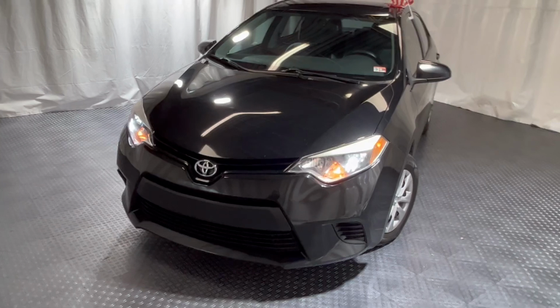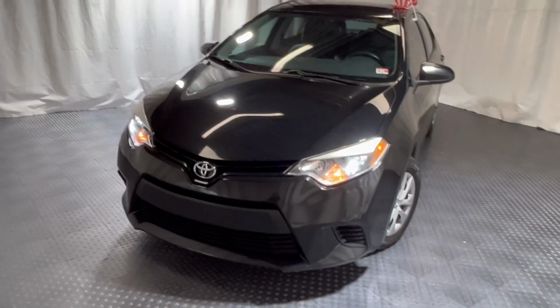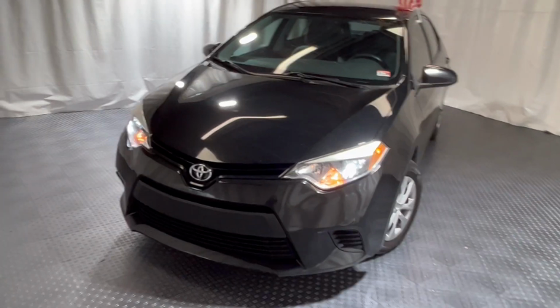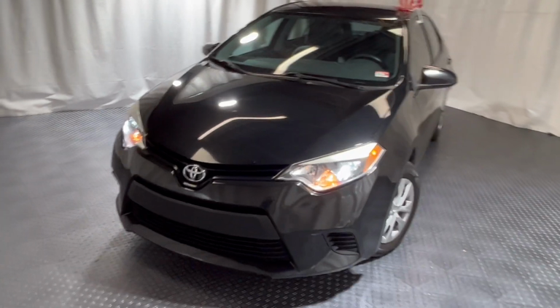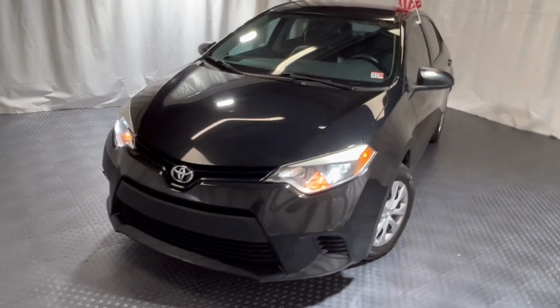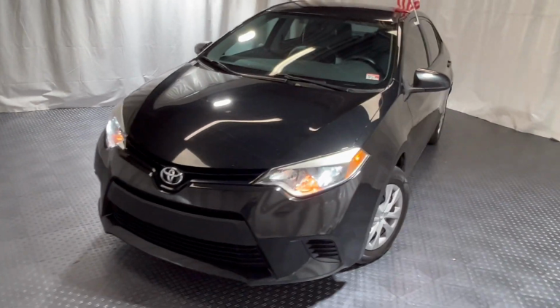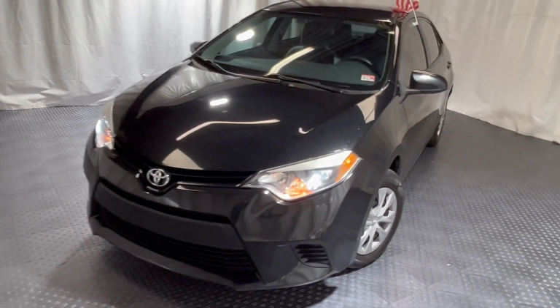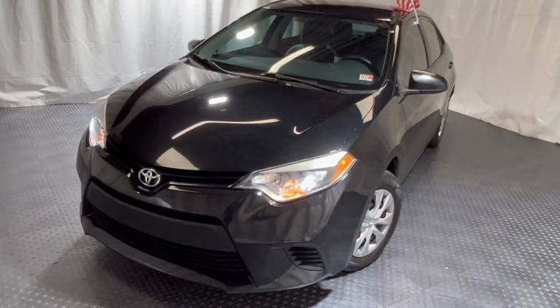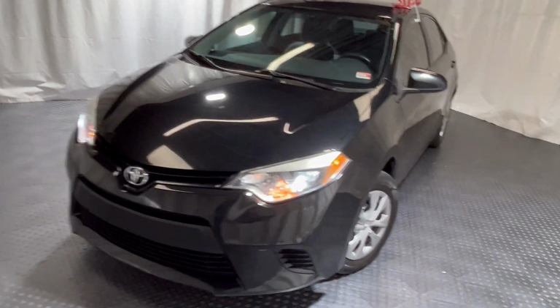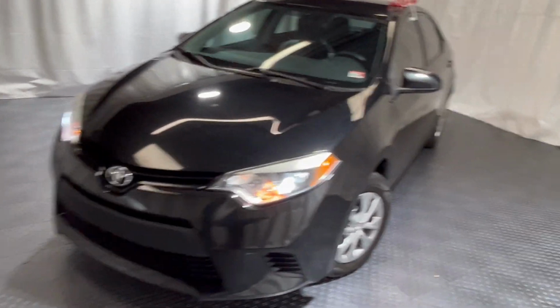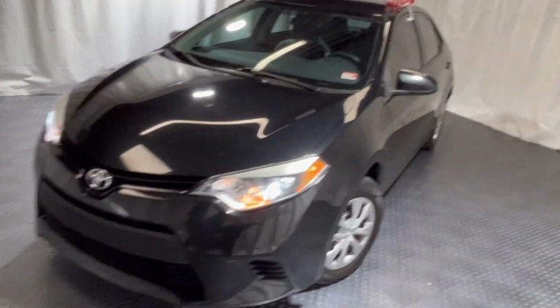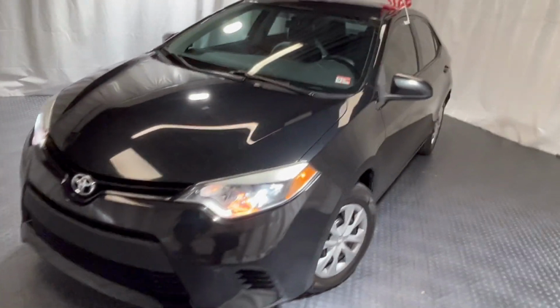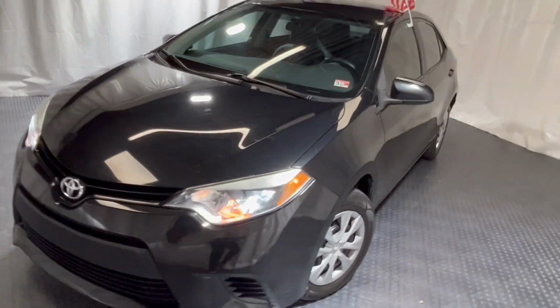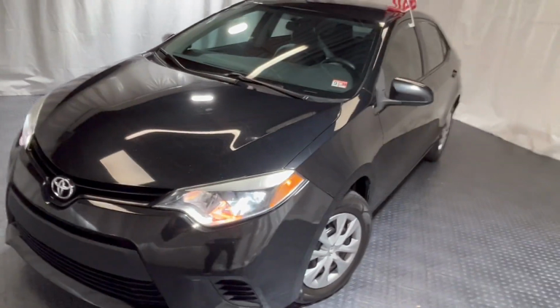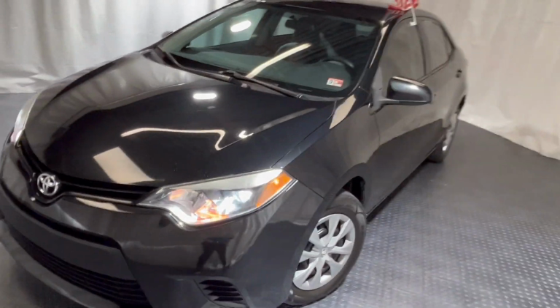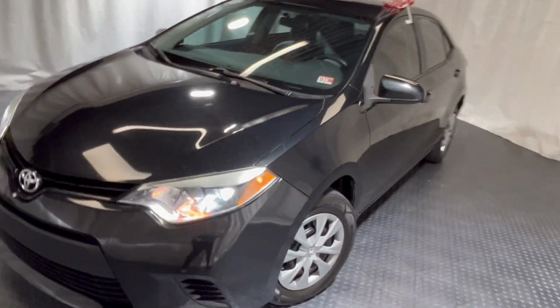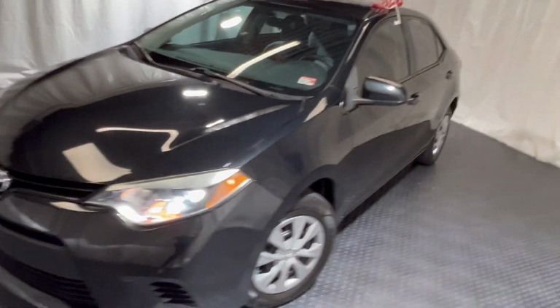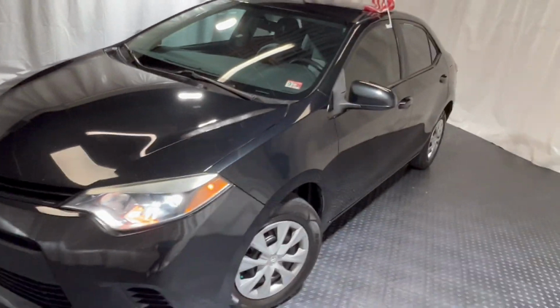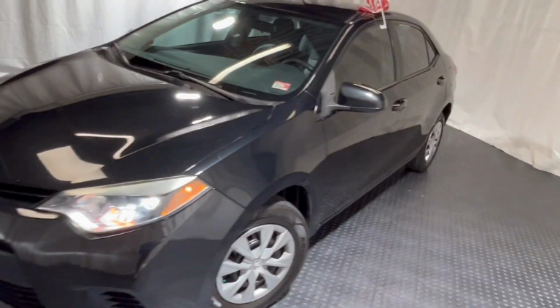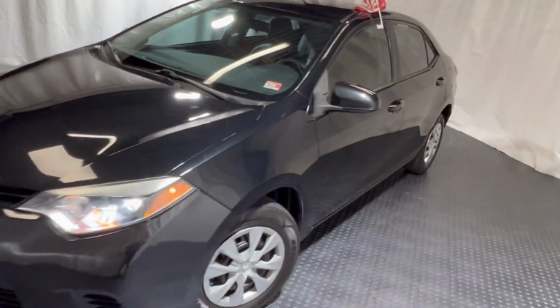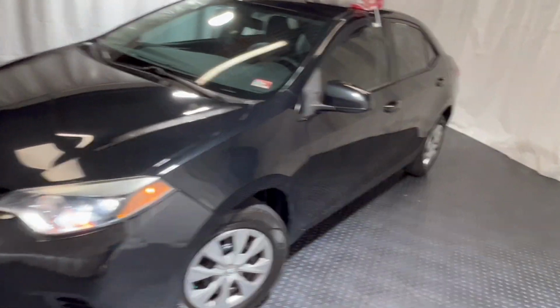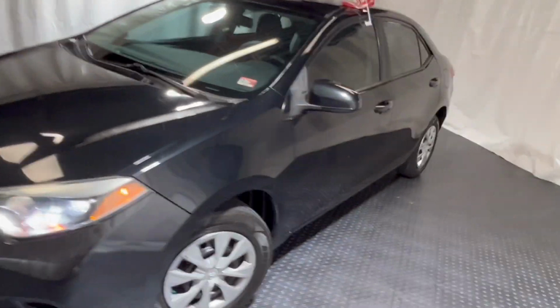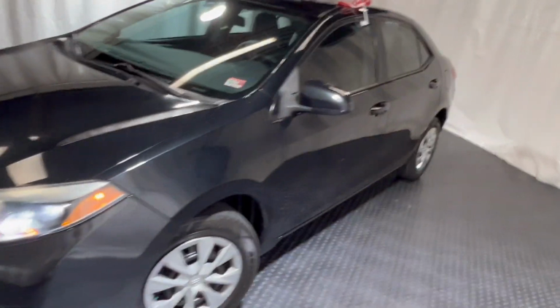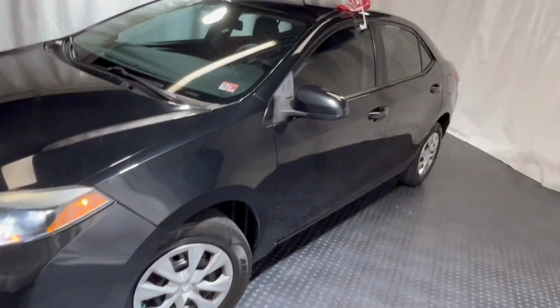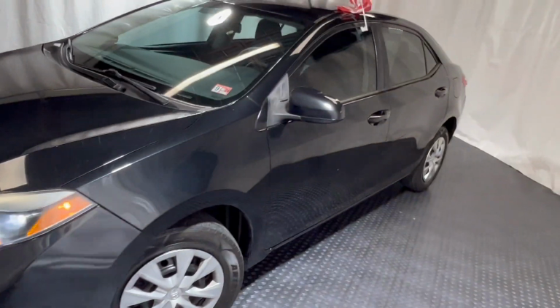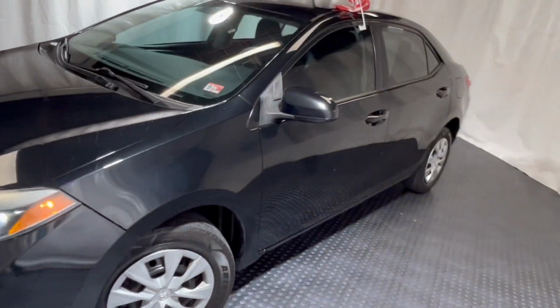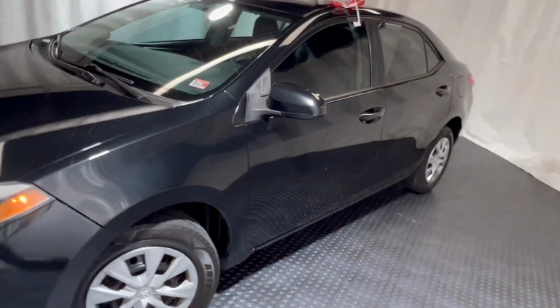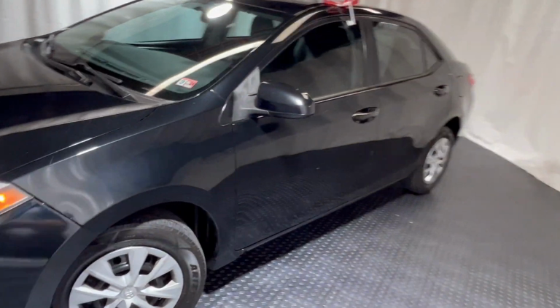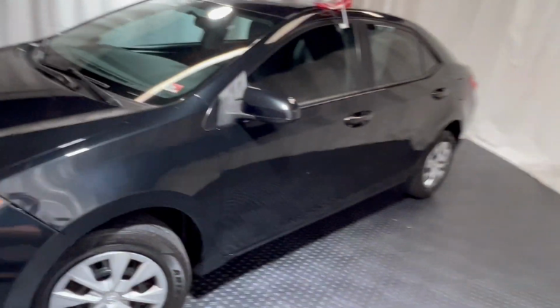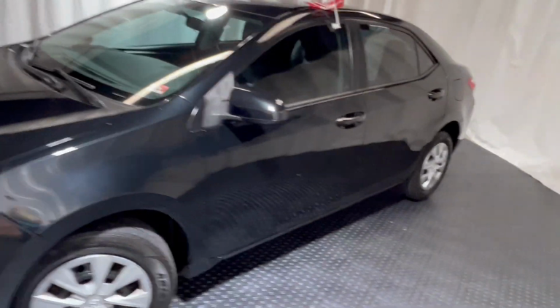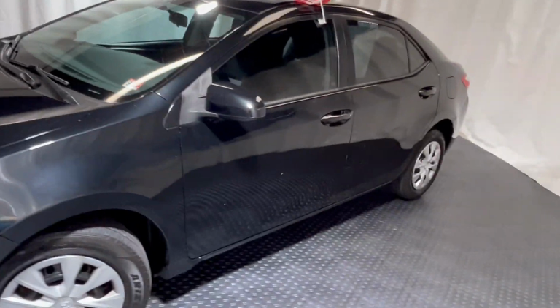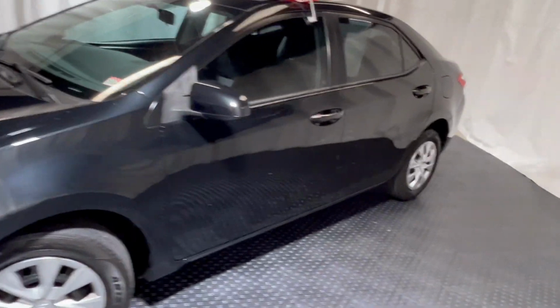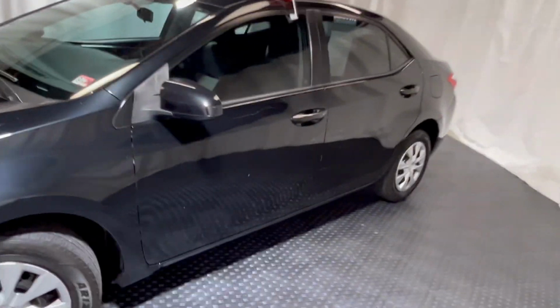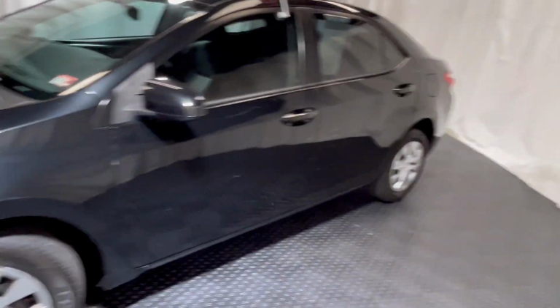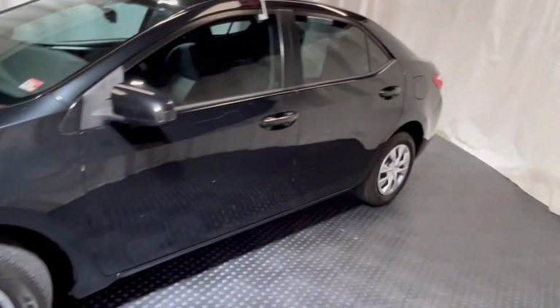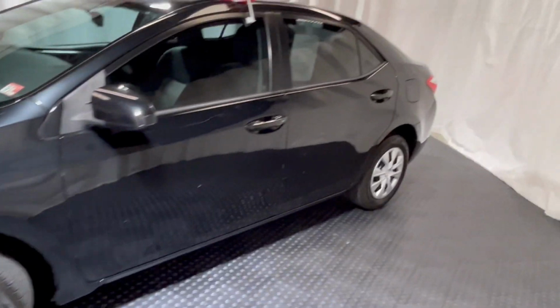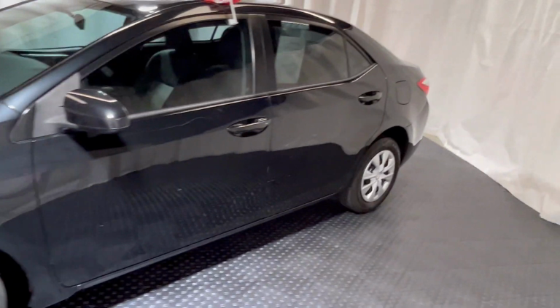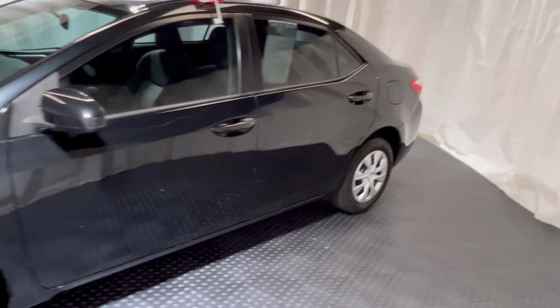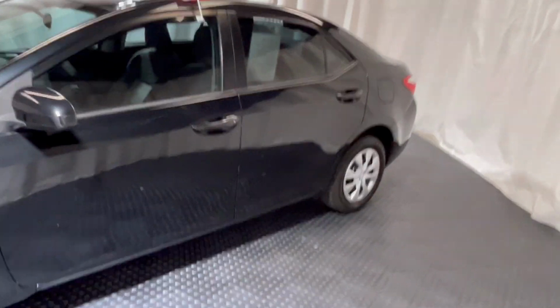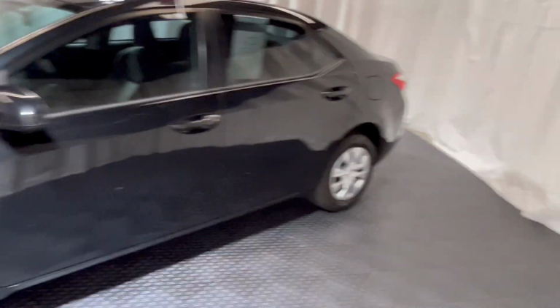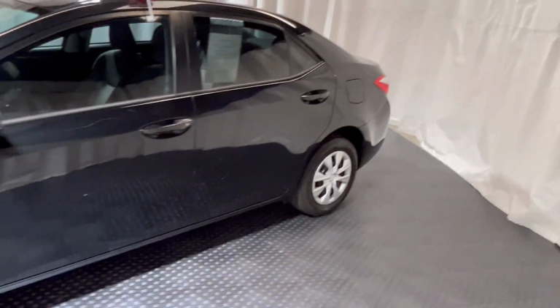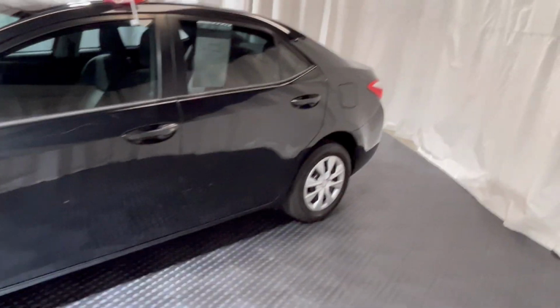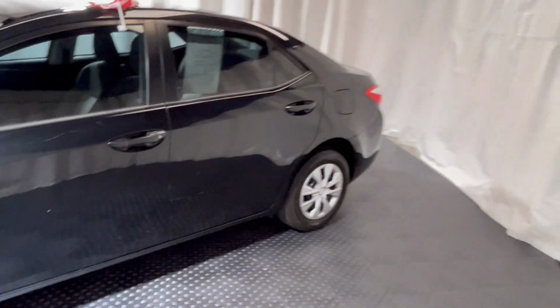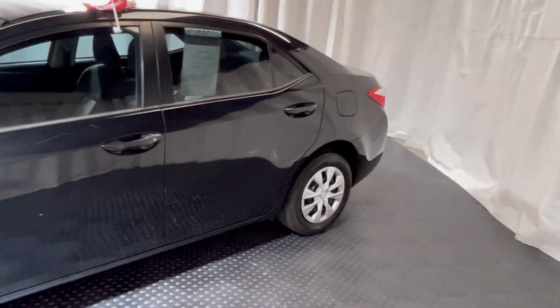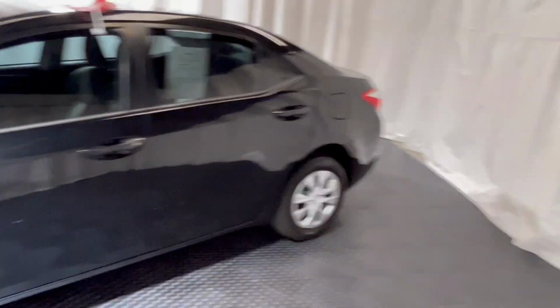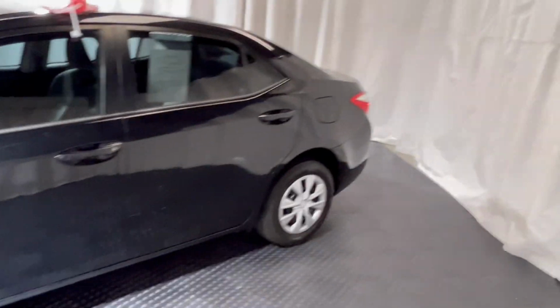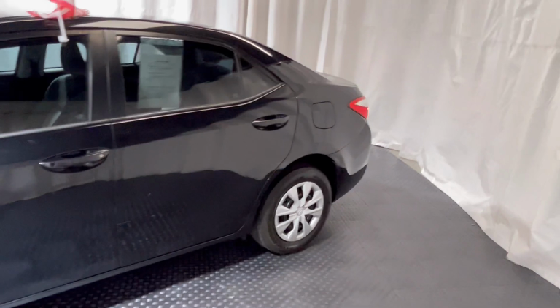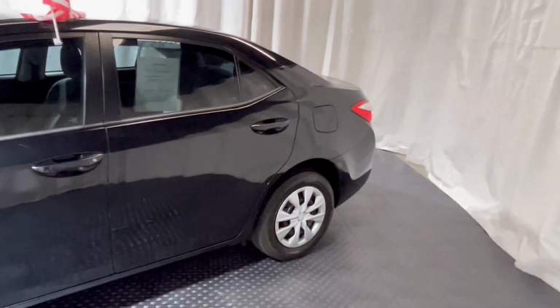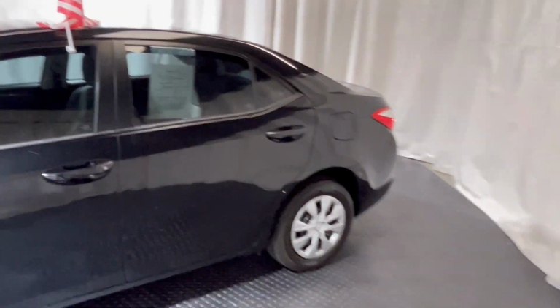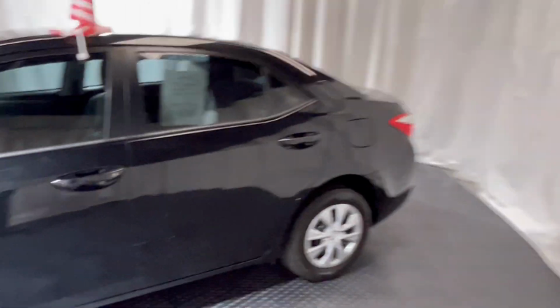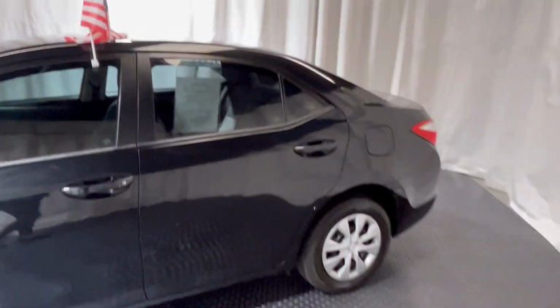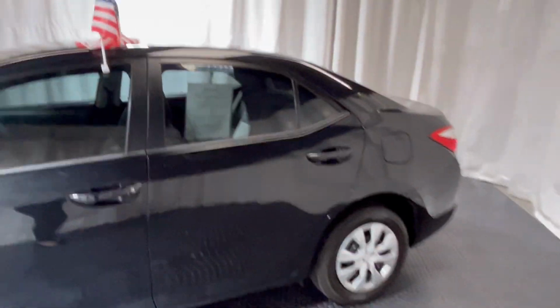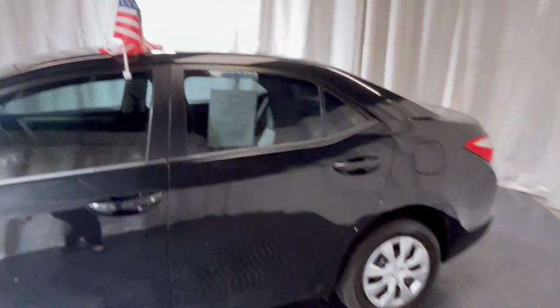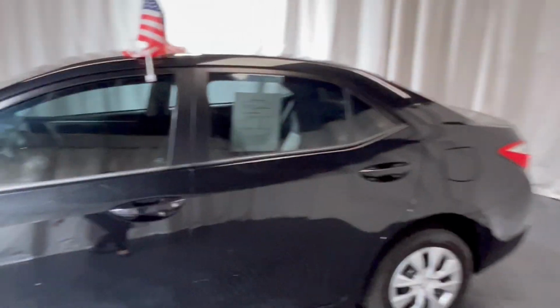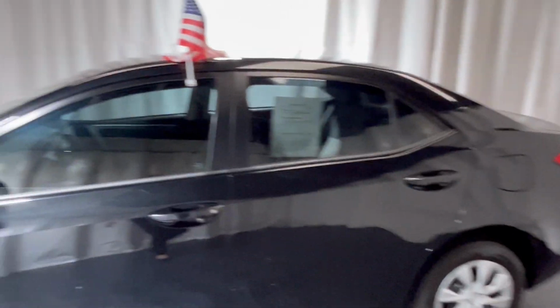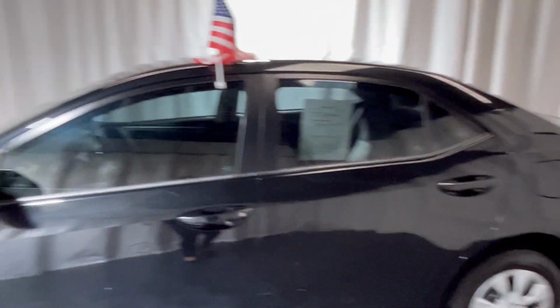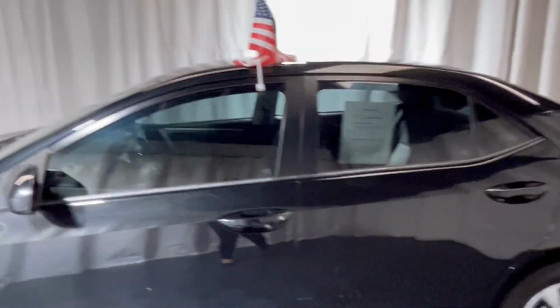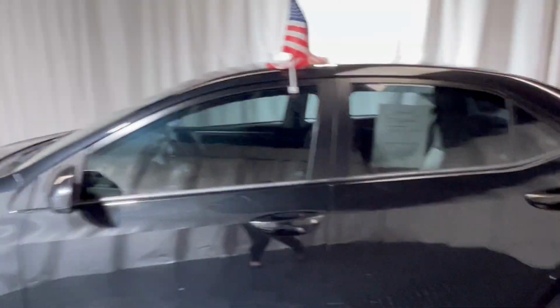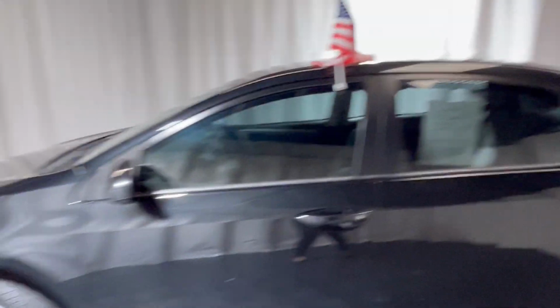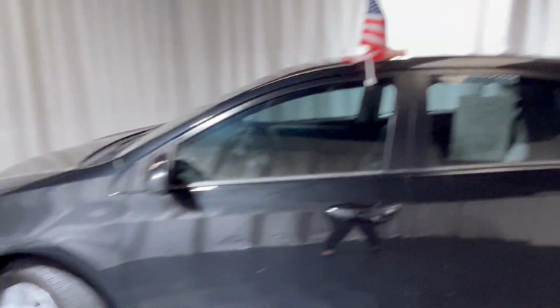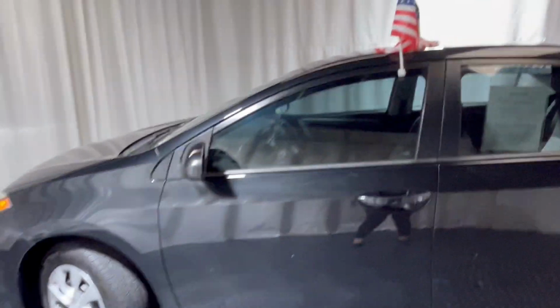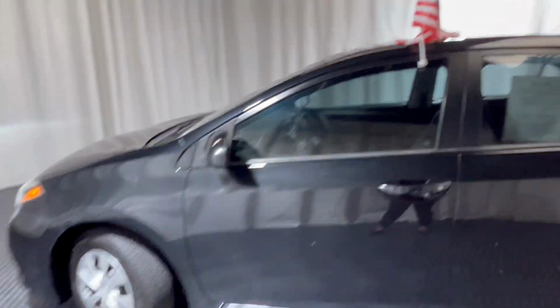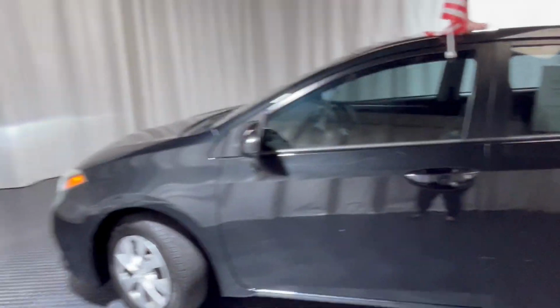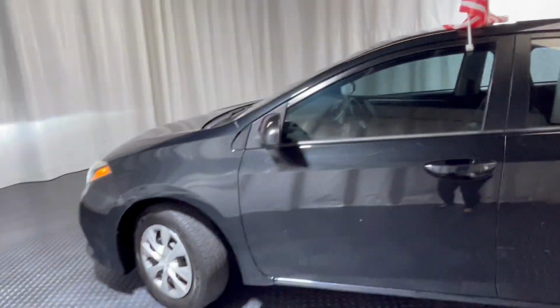Hey, Prada. So this is Prada Percent. It's a 2016 Toyota Corolla, sitting here in a nice black color. Nice, beautiful car.